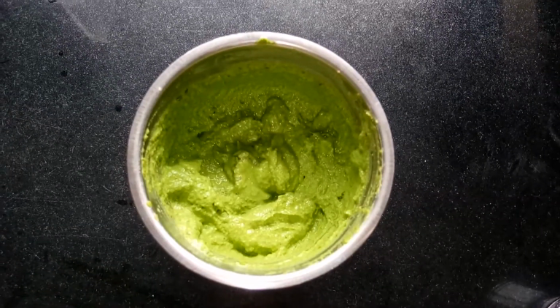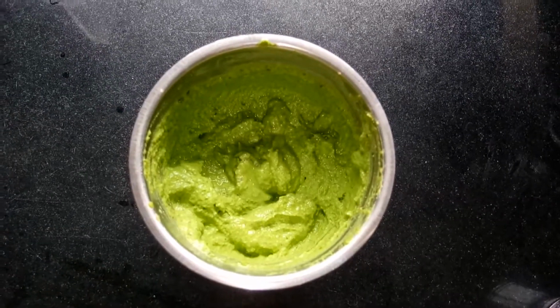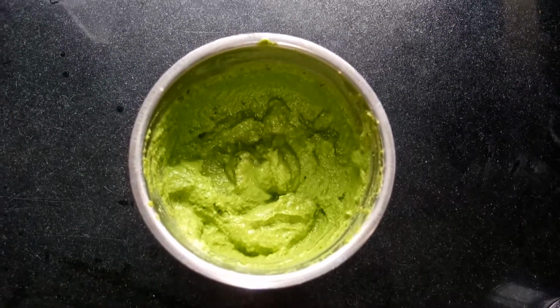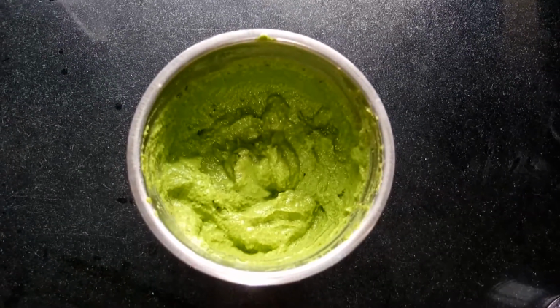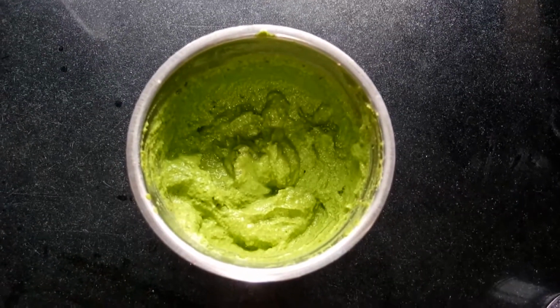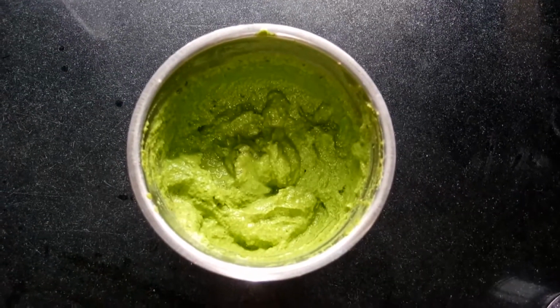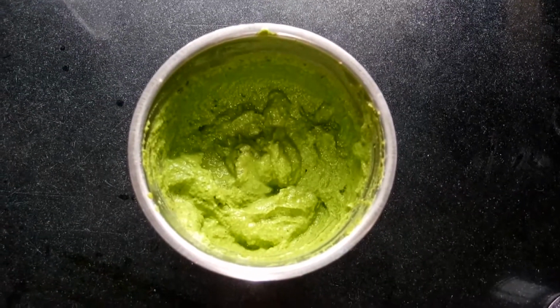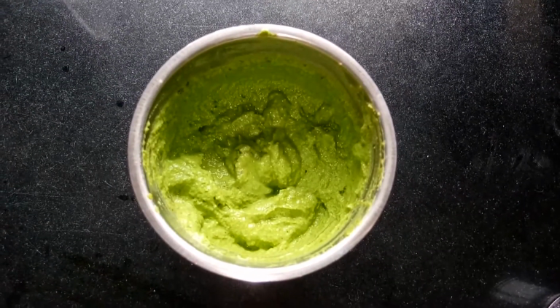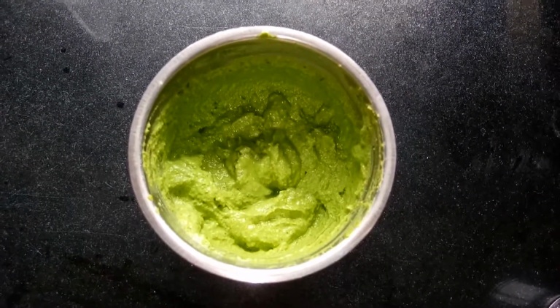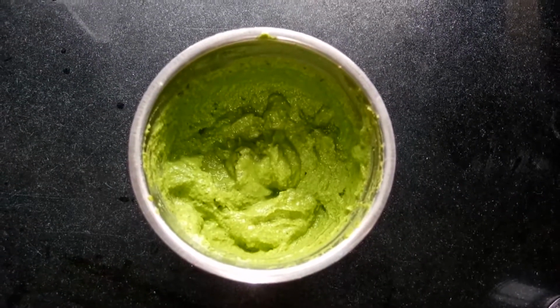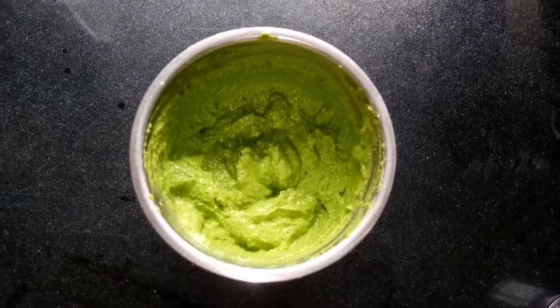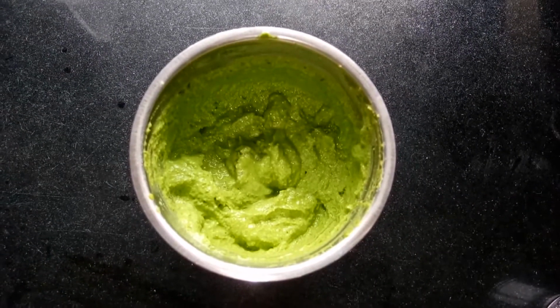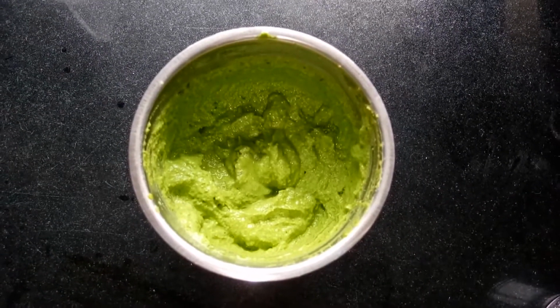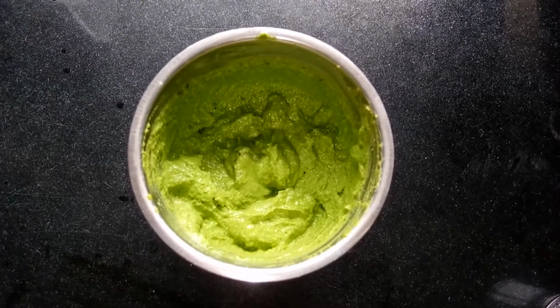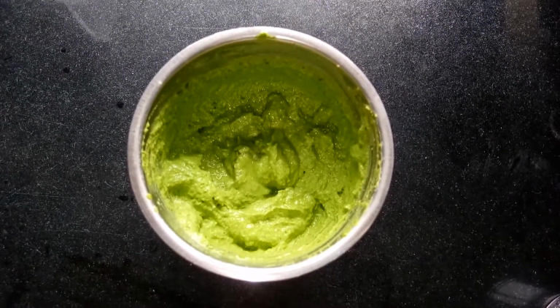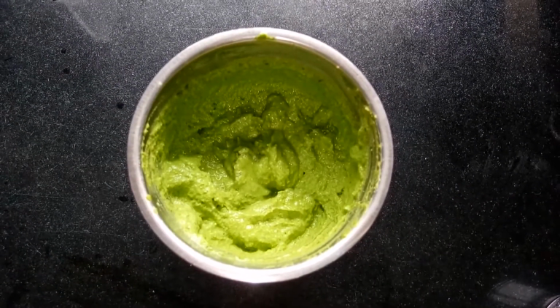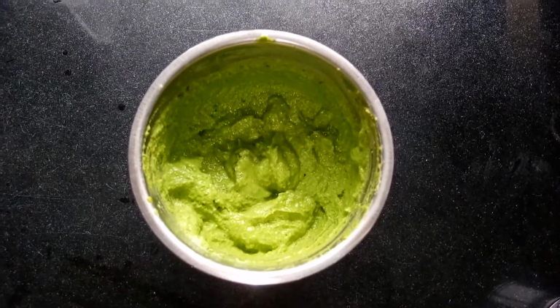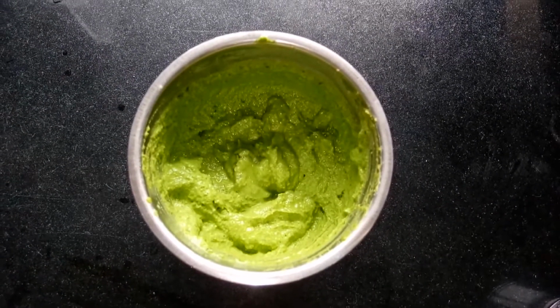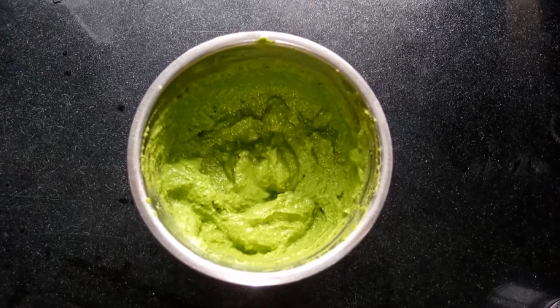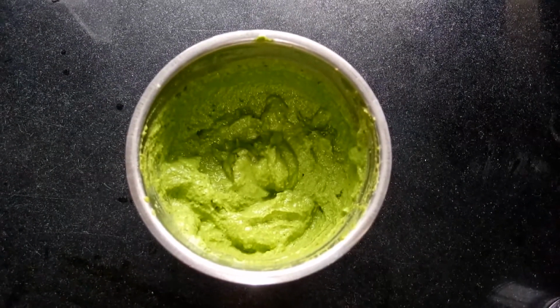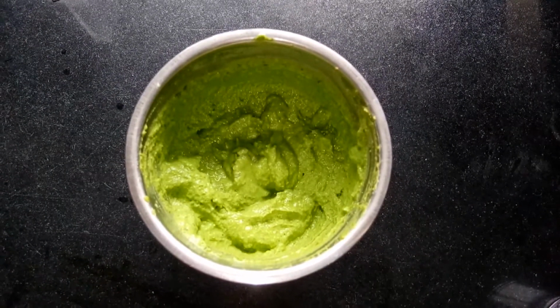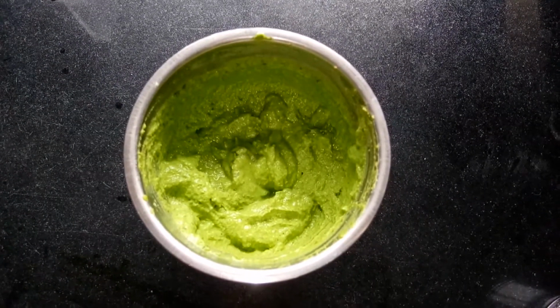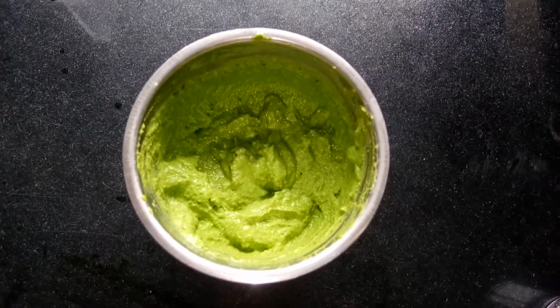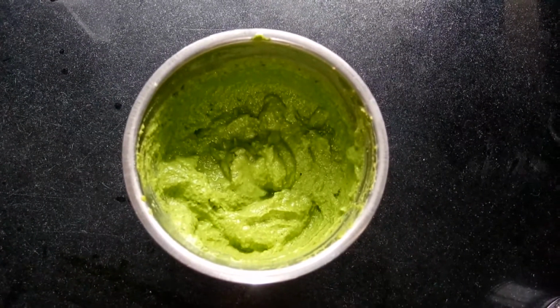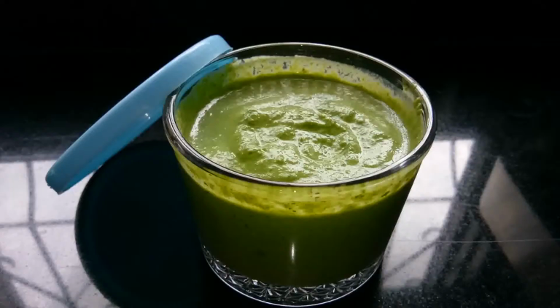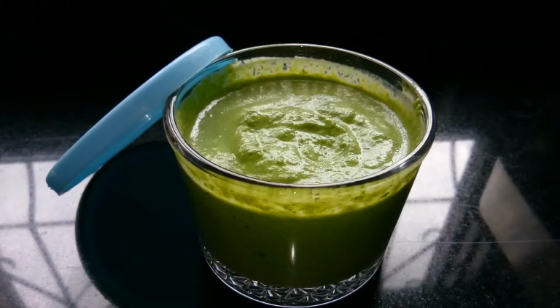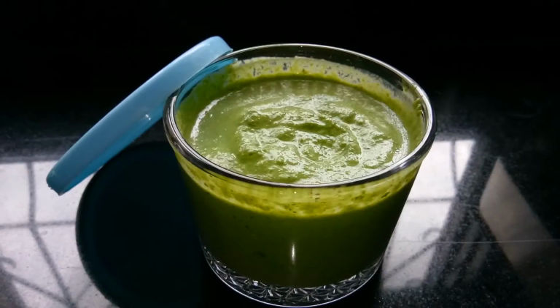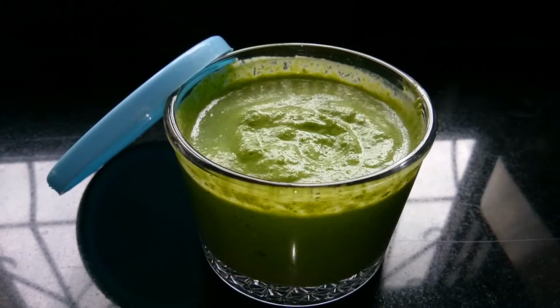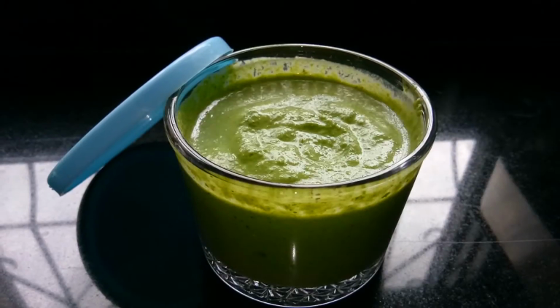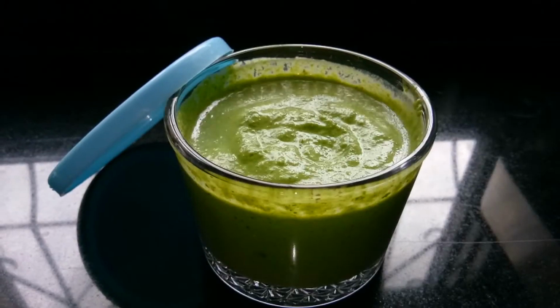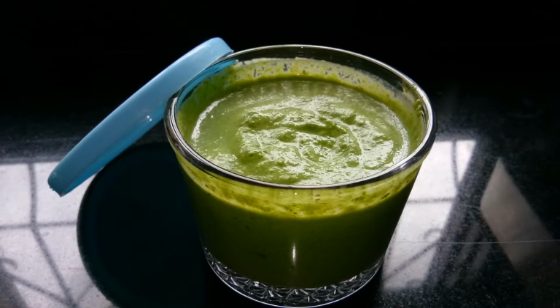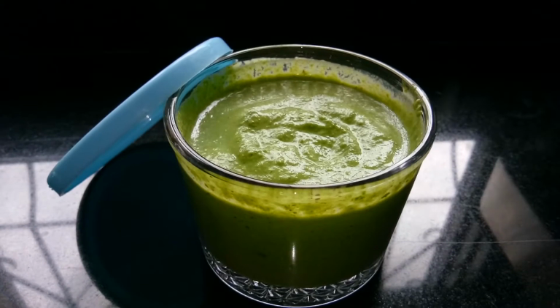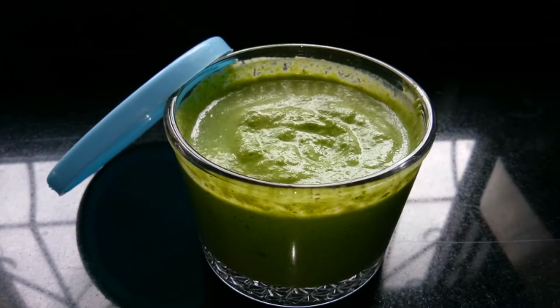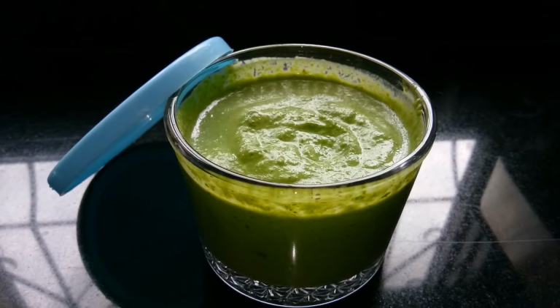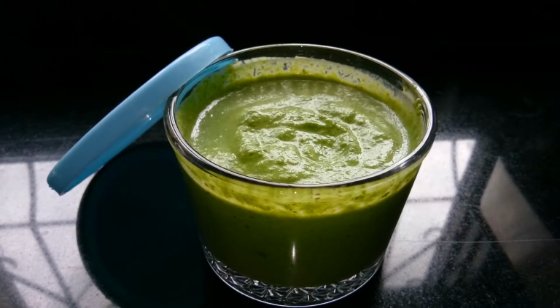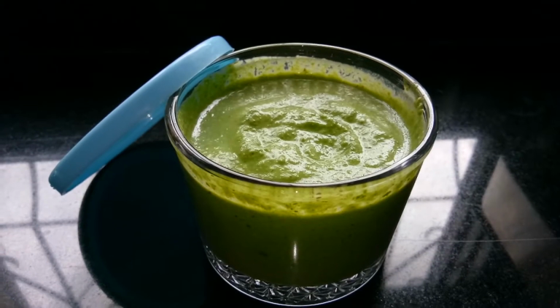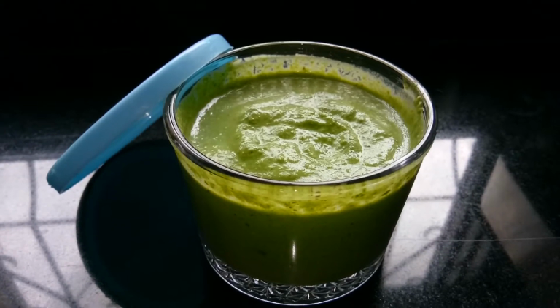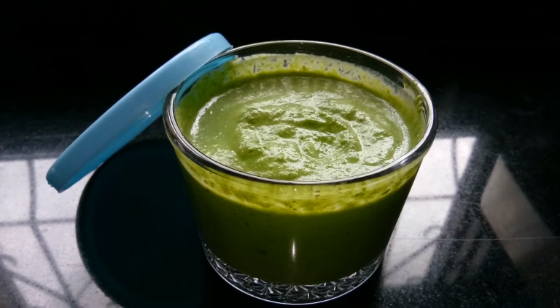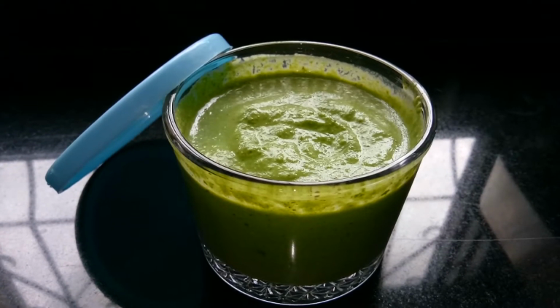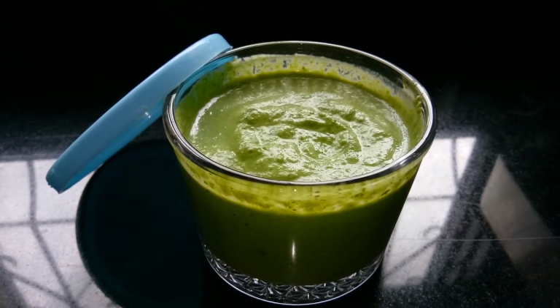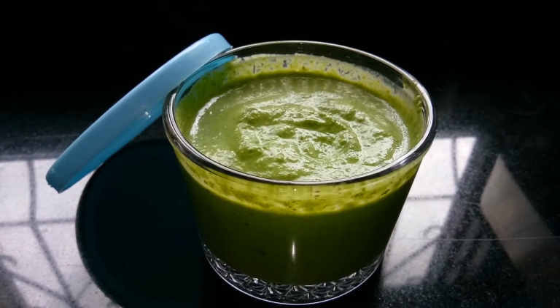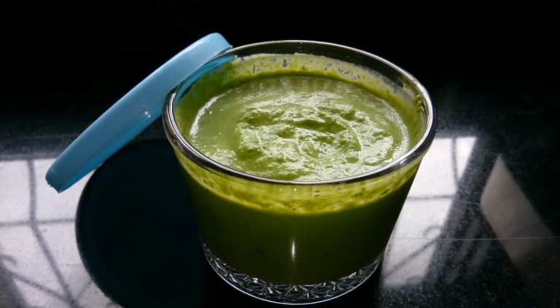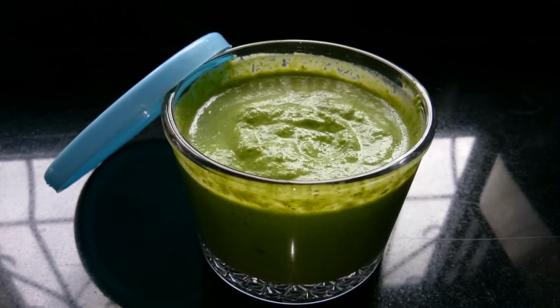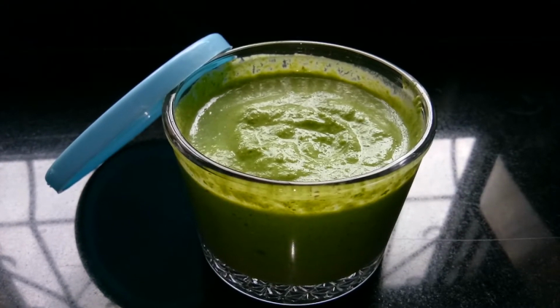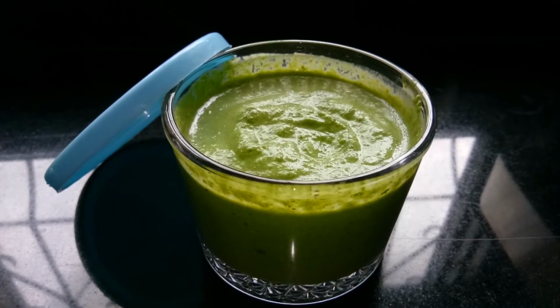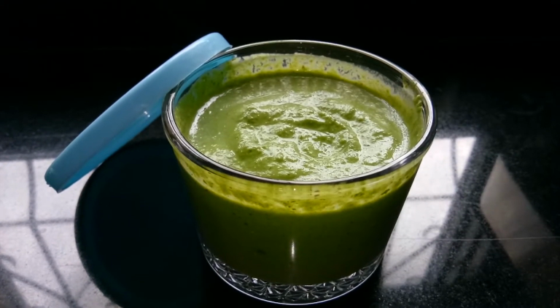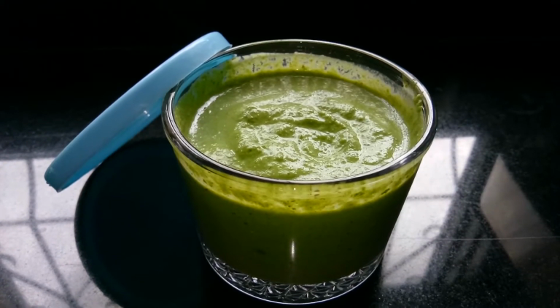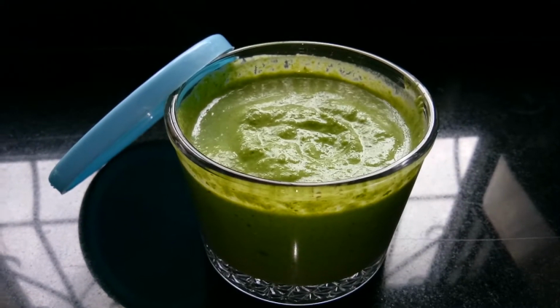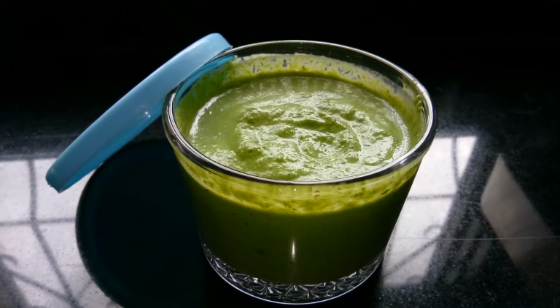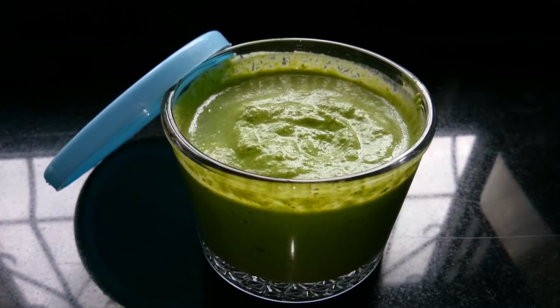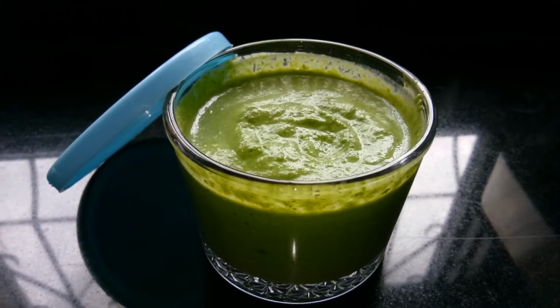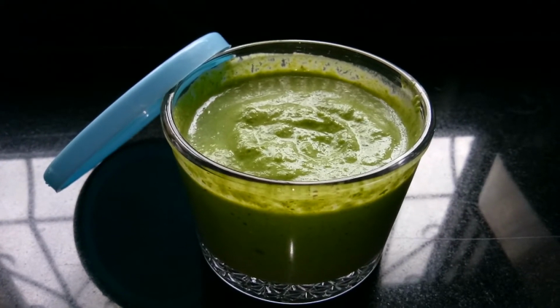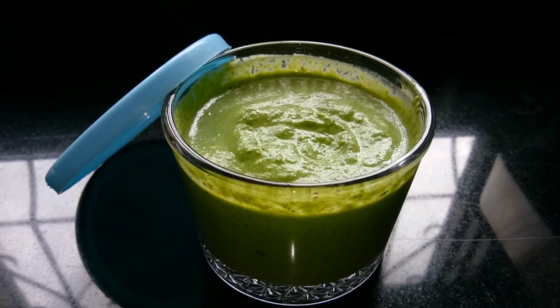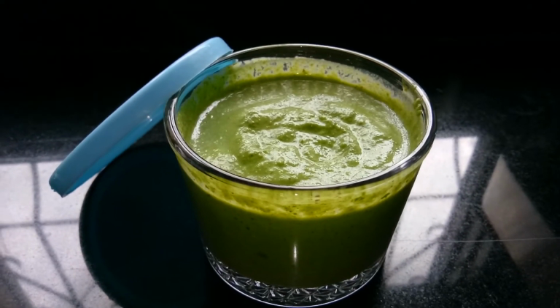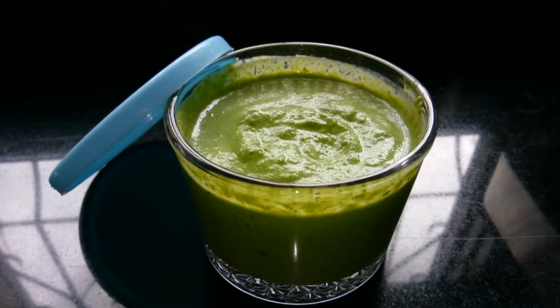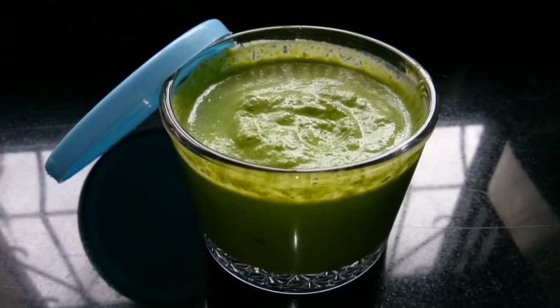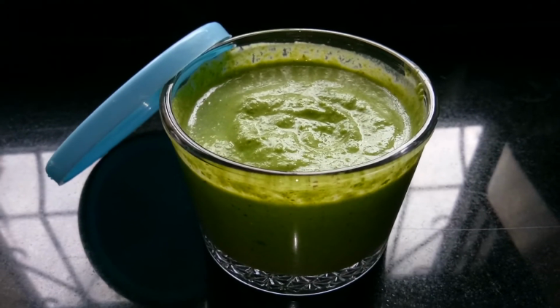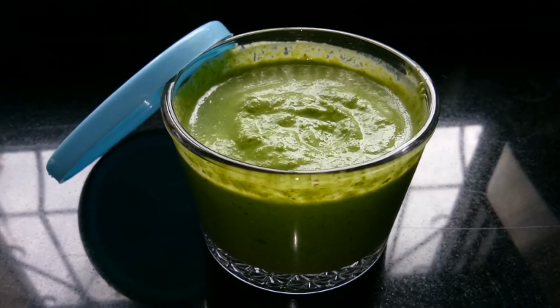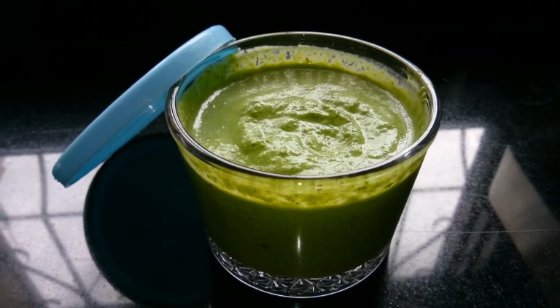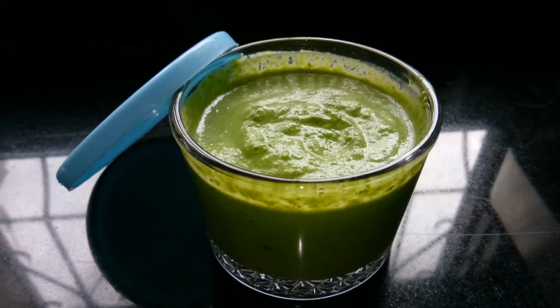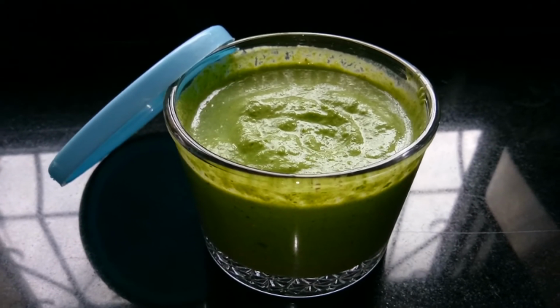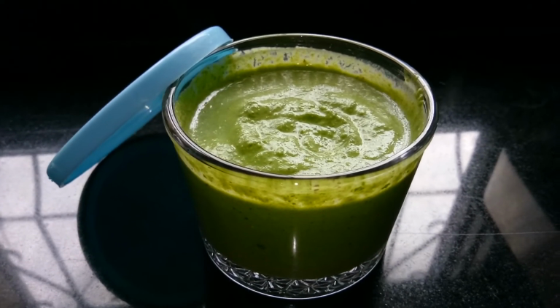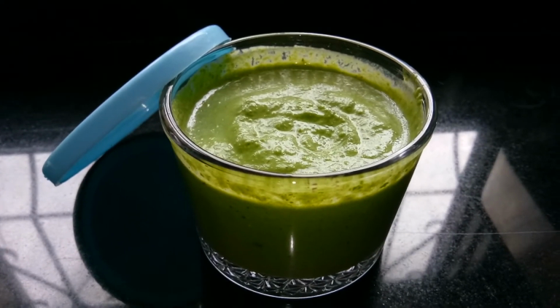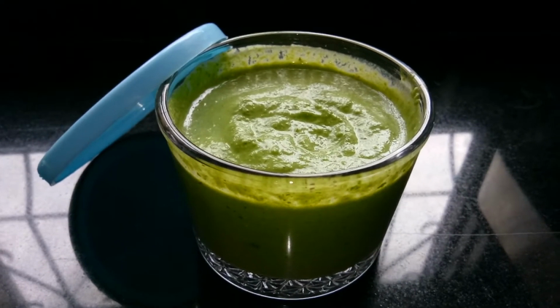You can also store this in a freezer. You can store this for around 5 to 6 days.